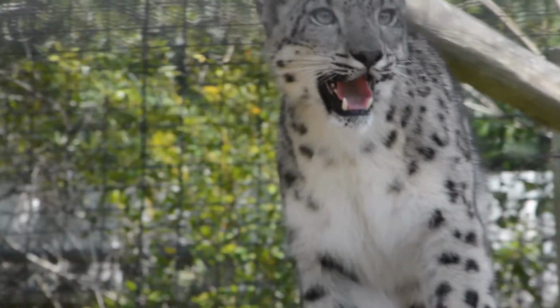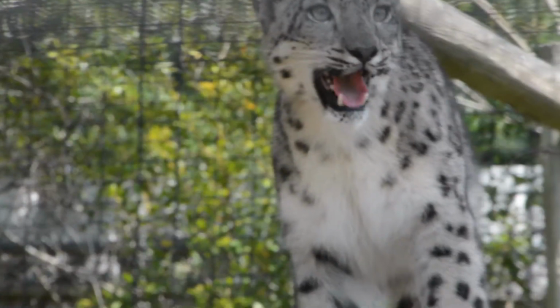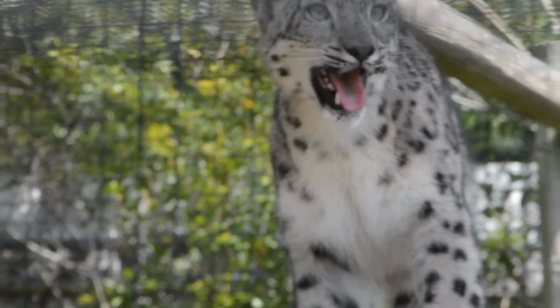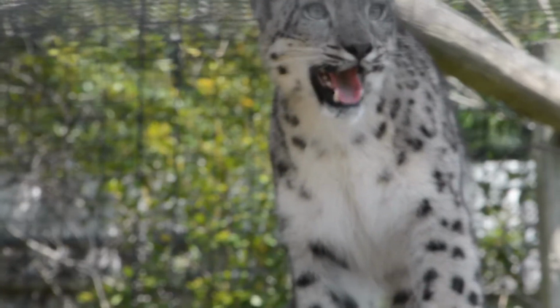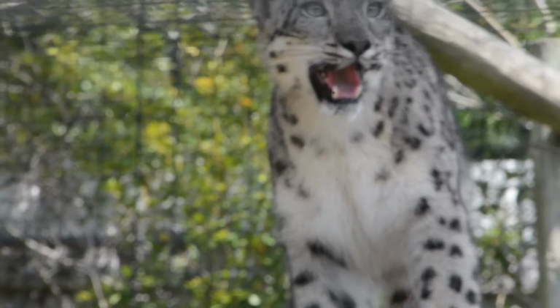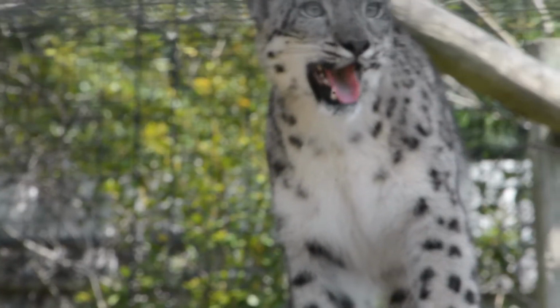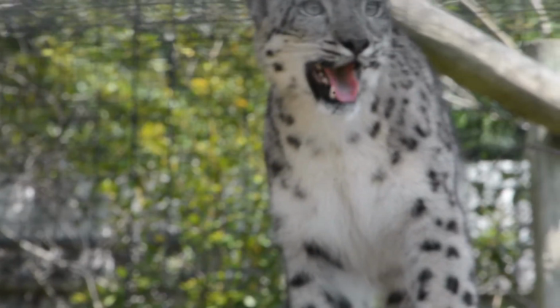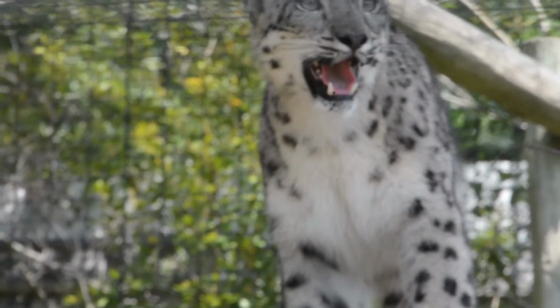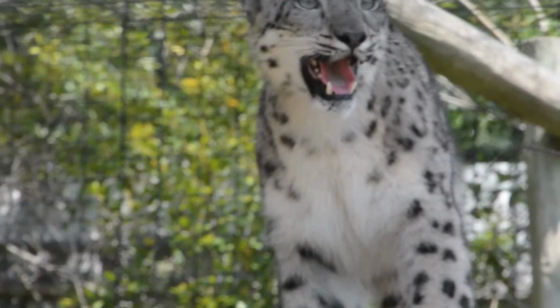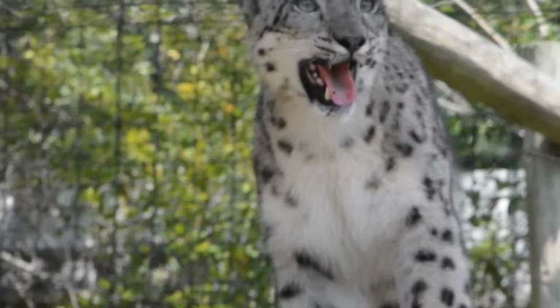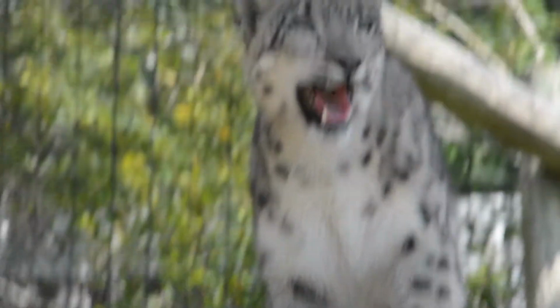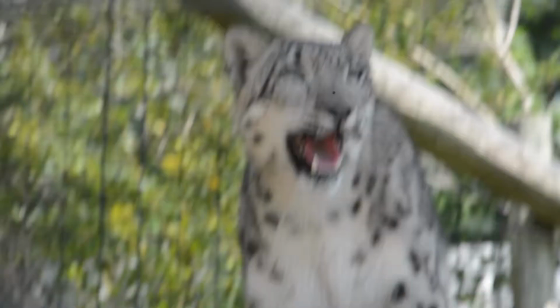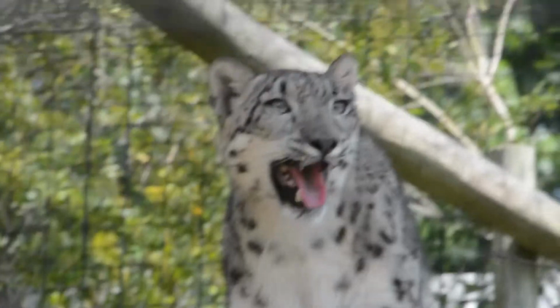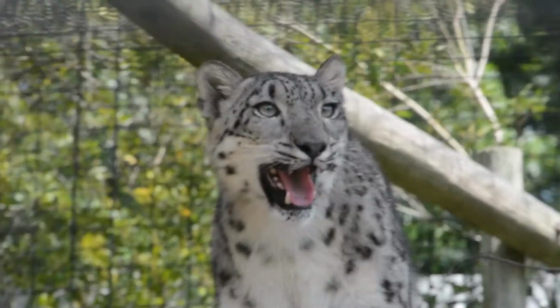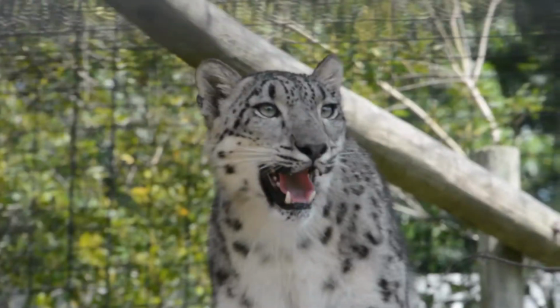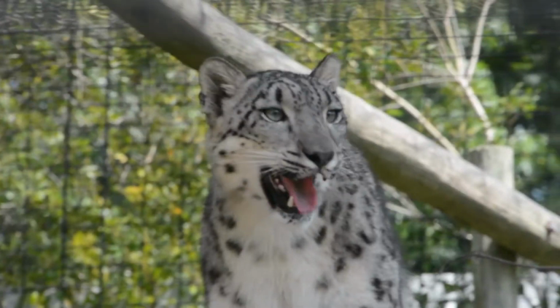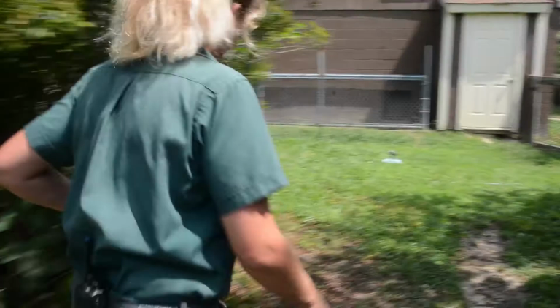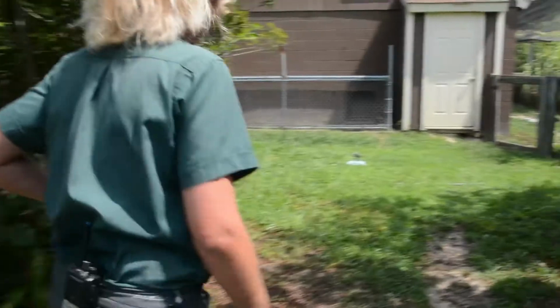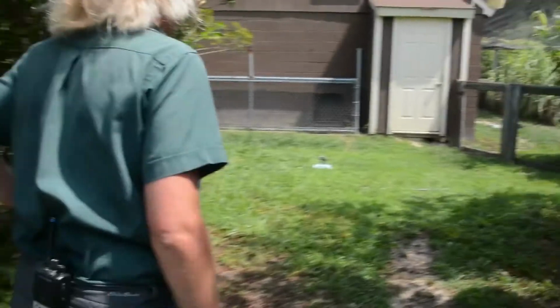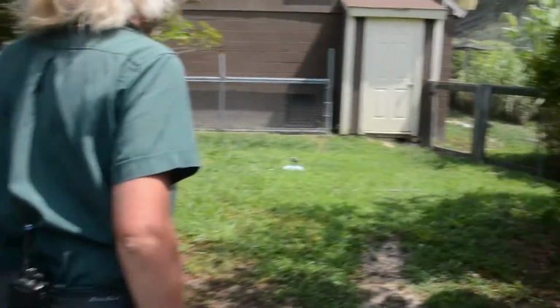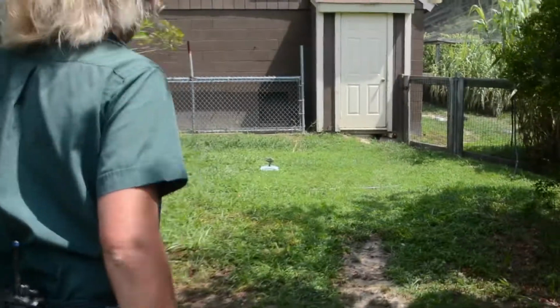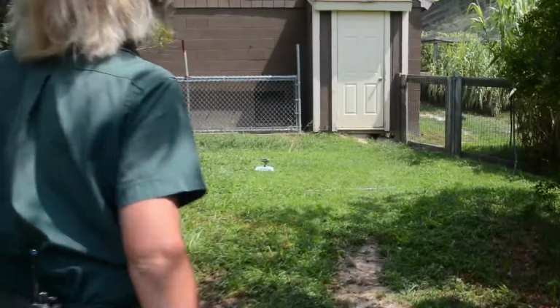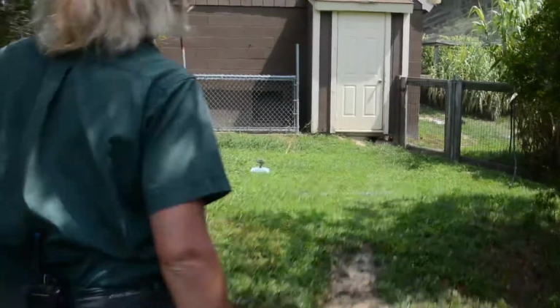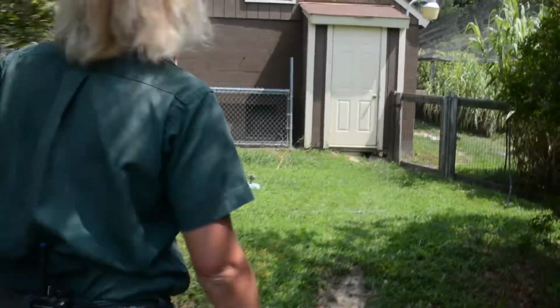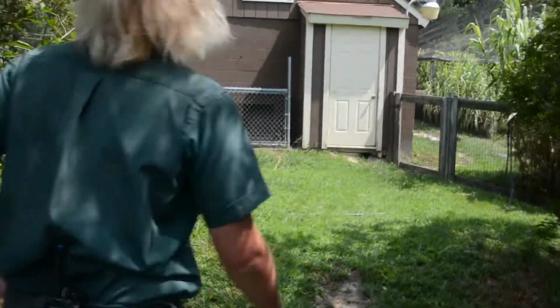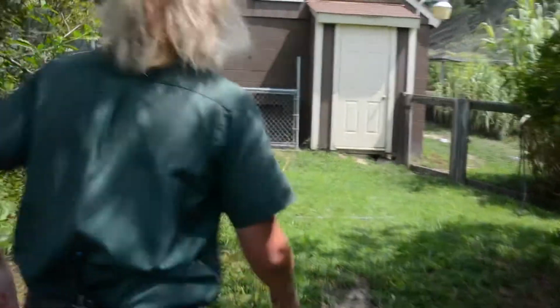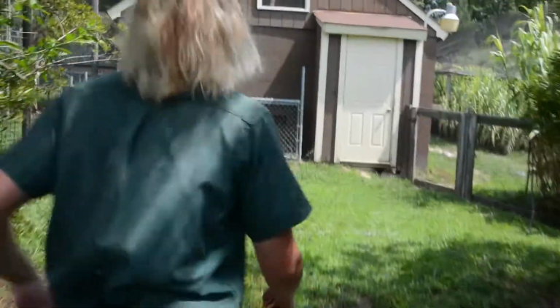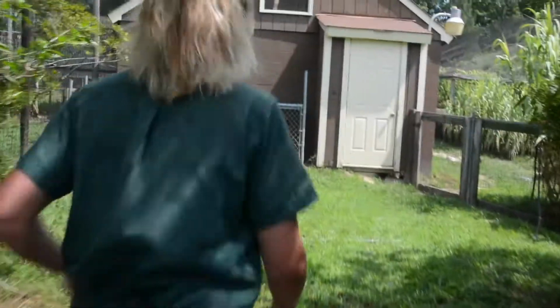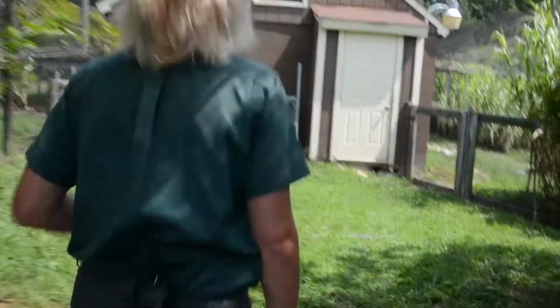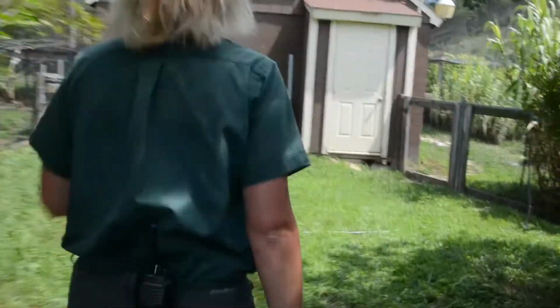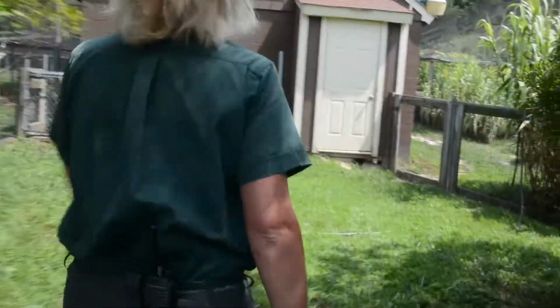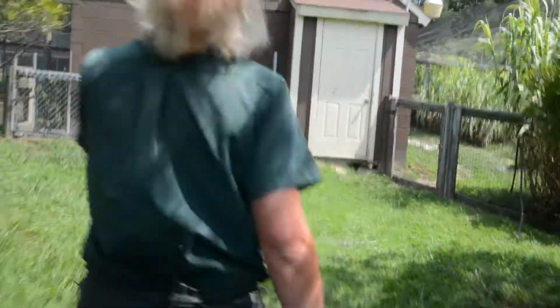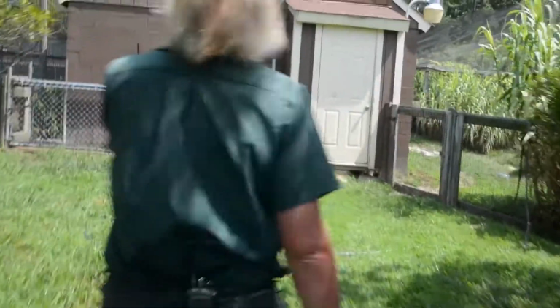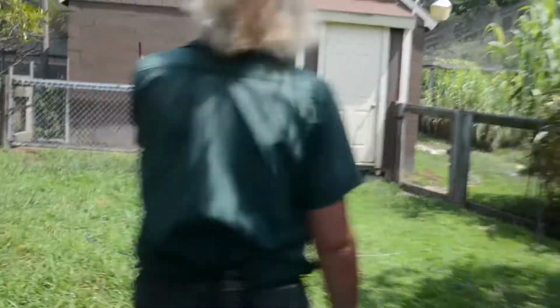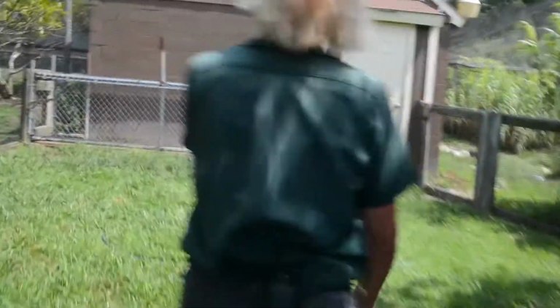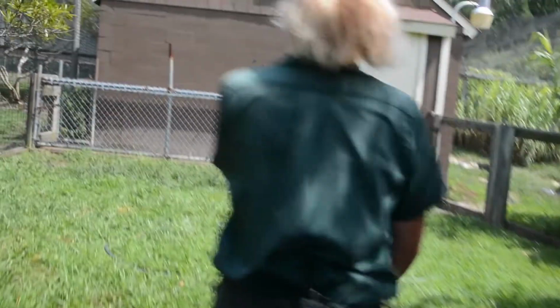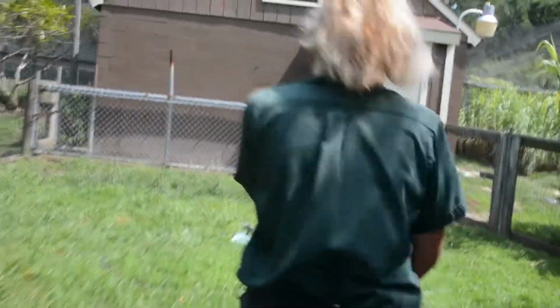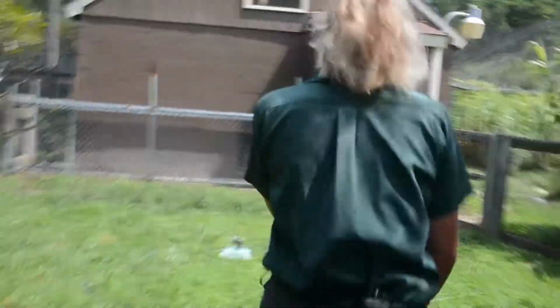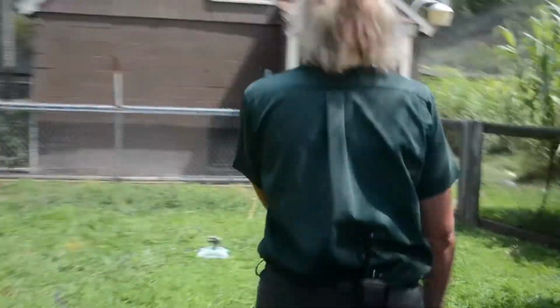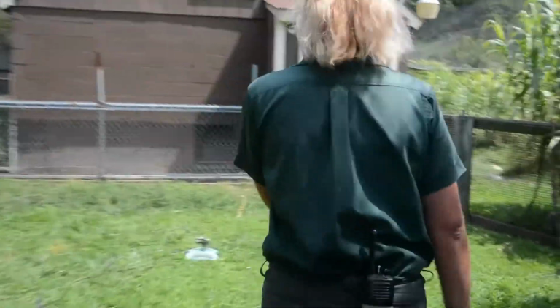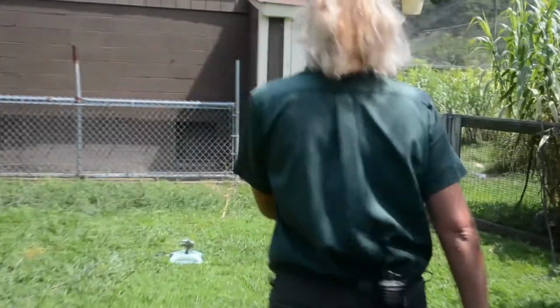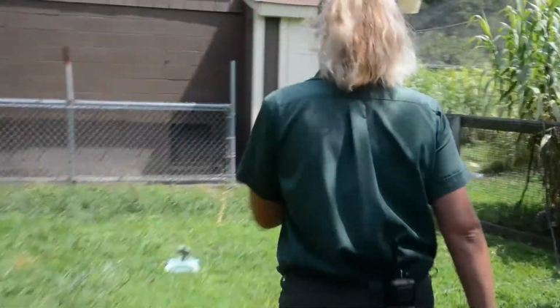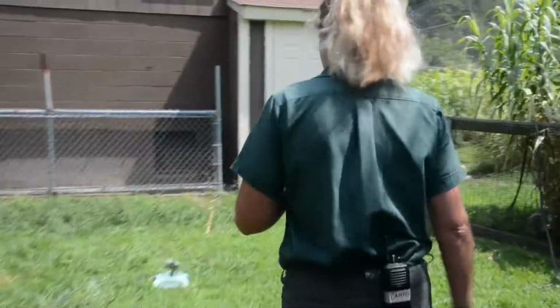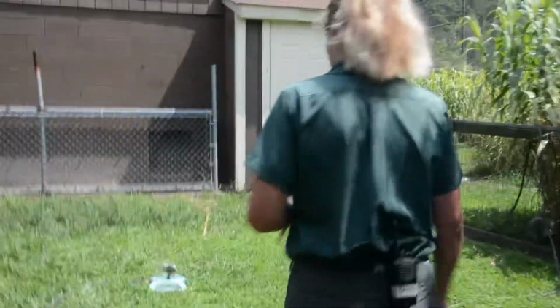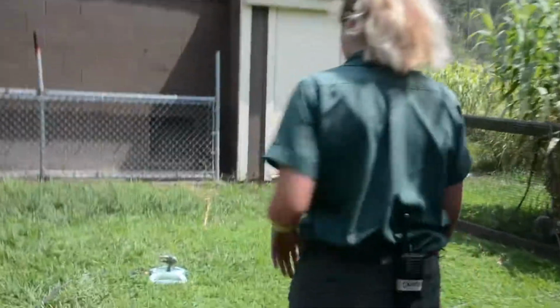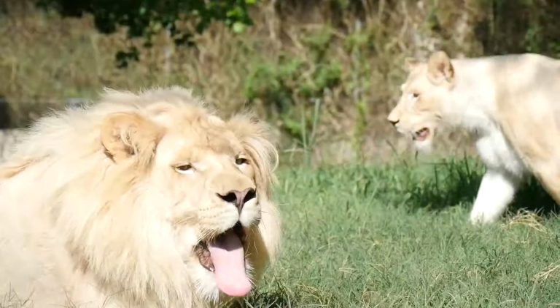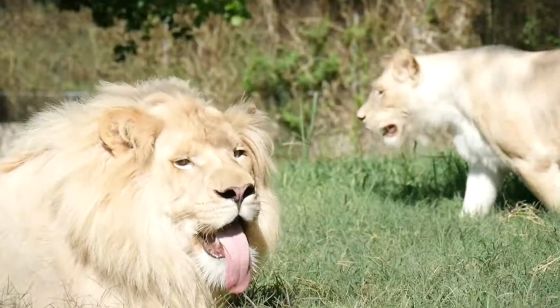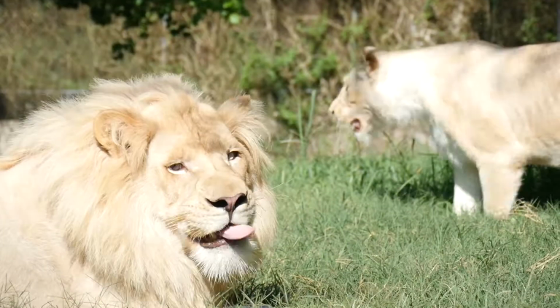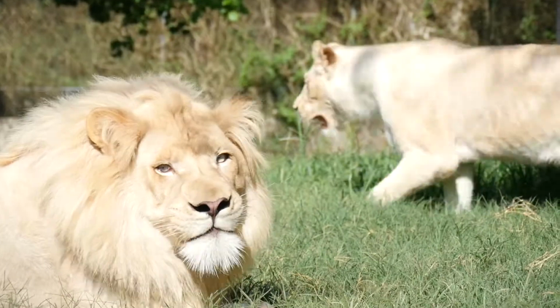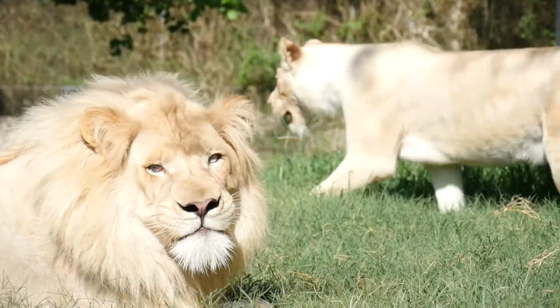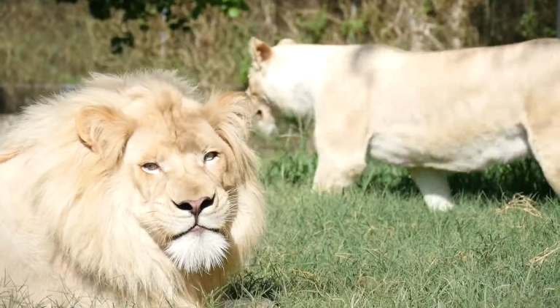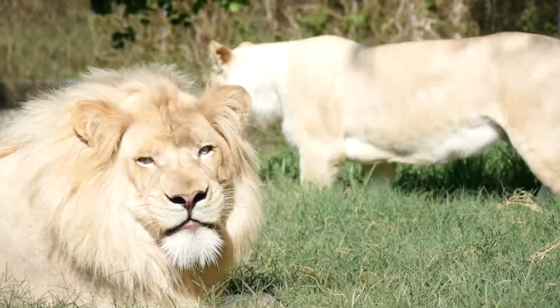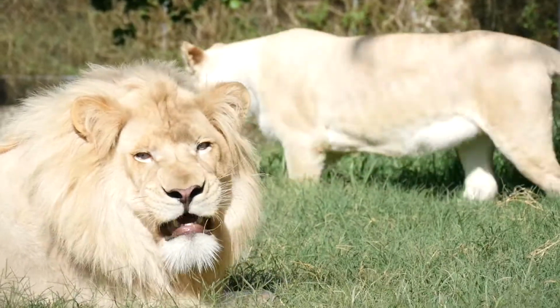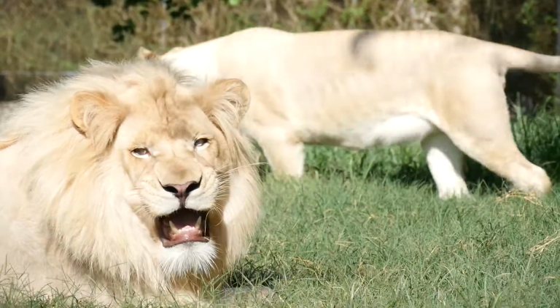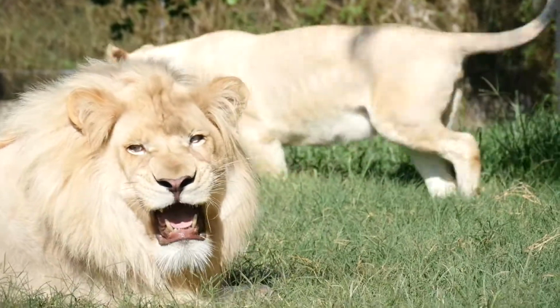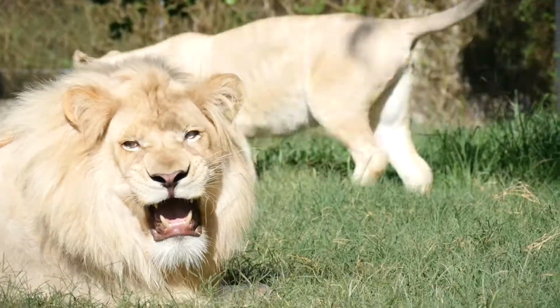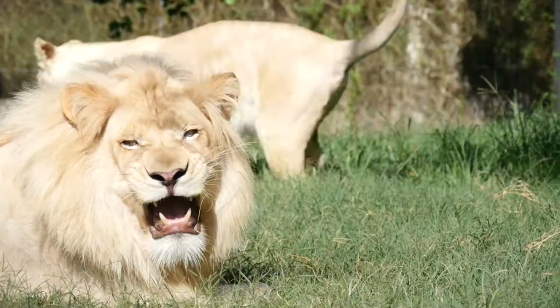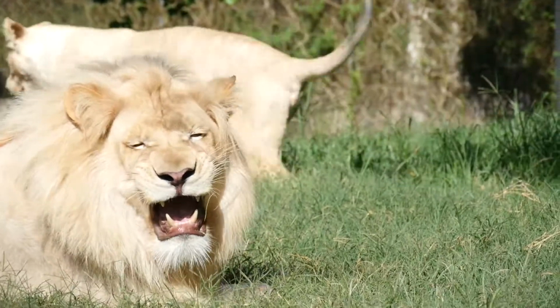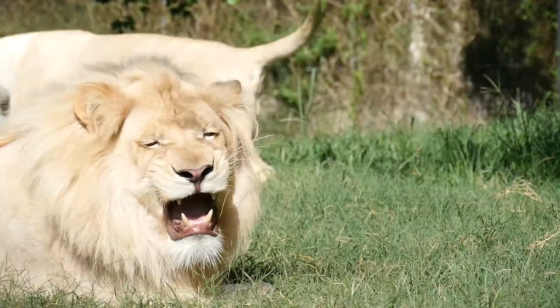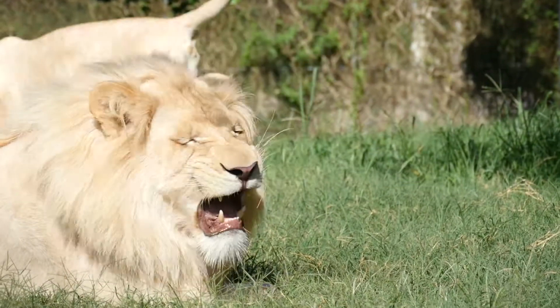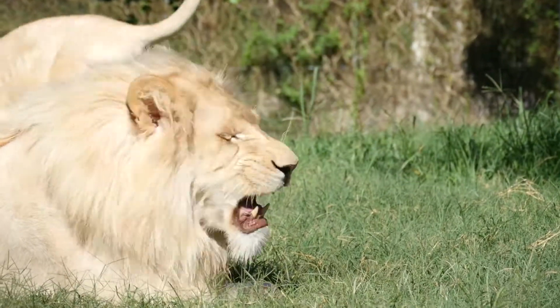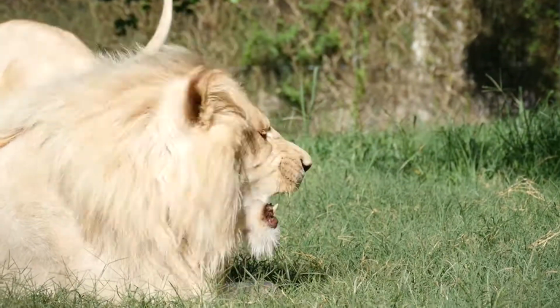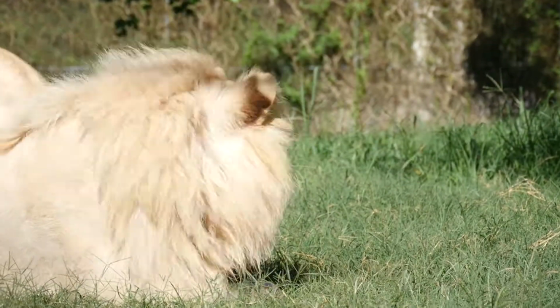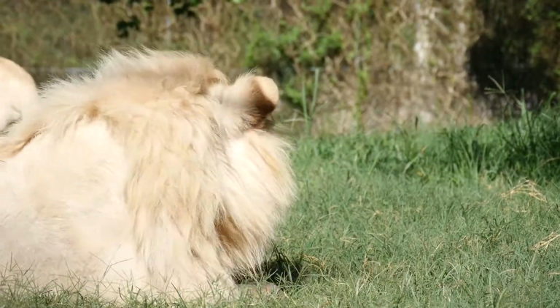We're going to talk to you guys a little bit about some of the fun things we do in the summer to help keep all of our animals here nice and cool and comfortable.